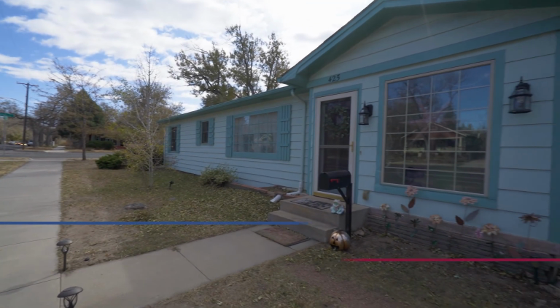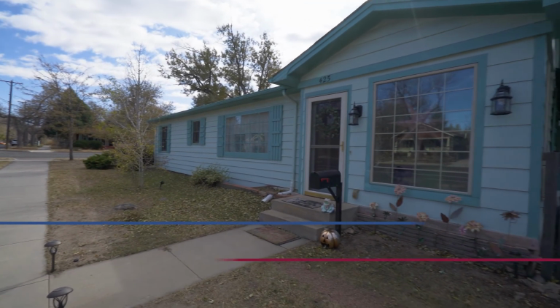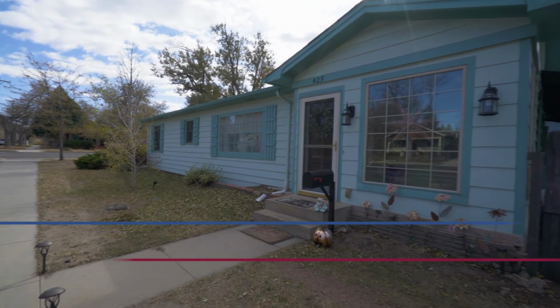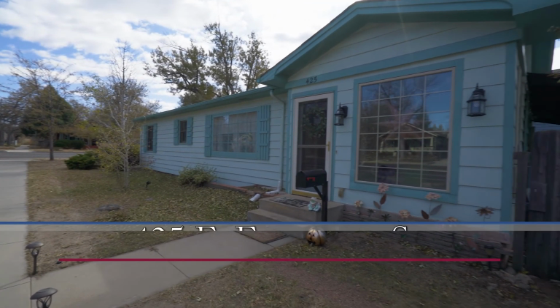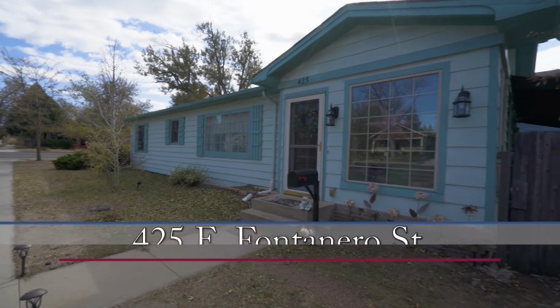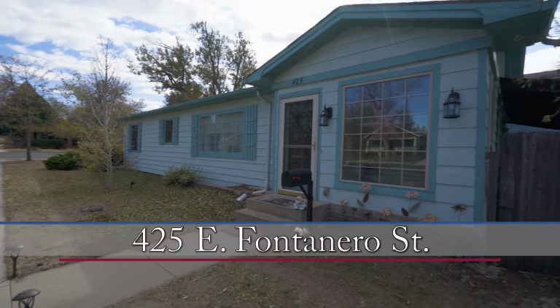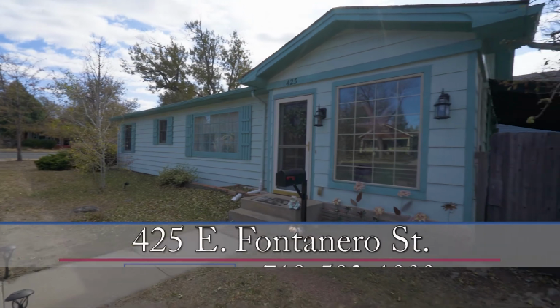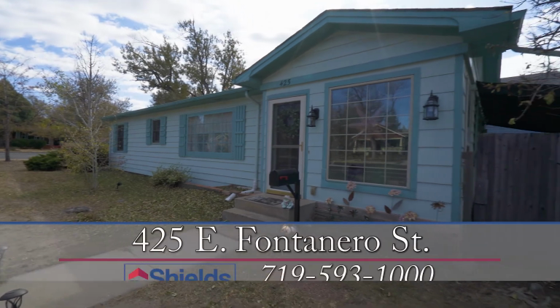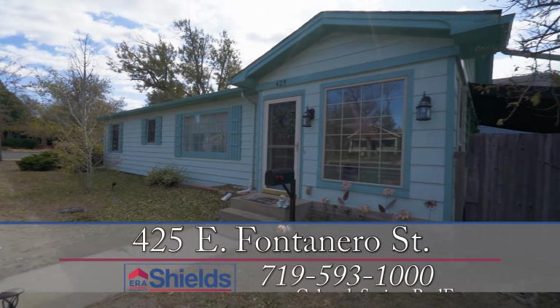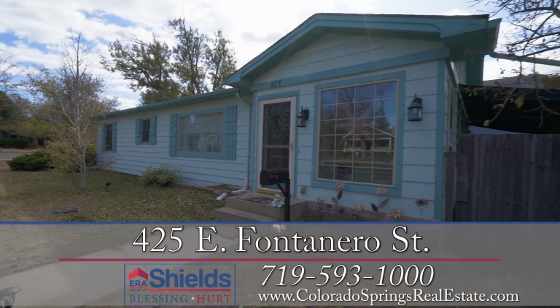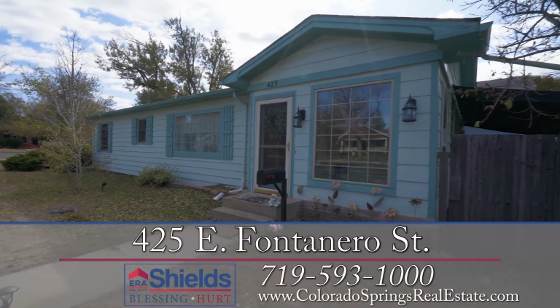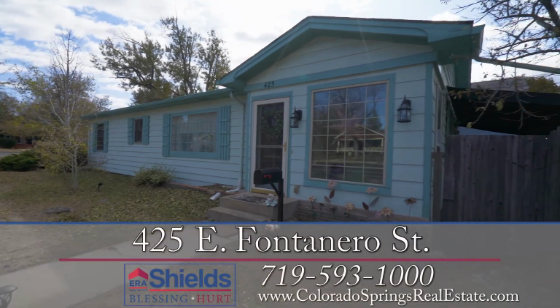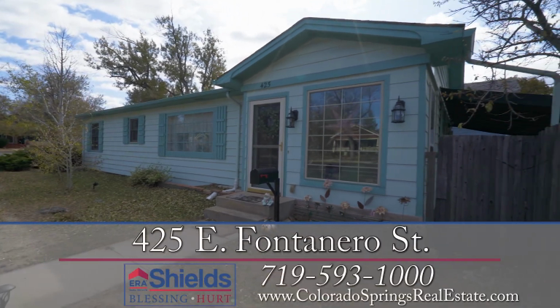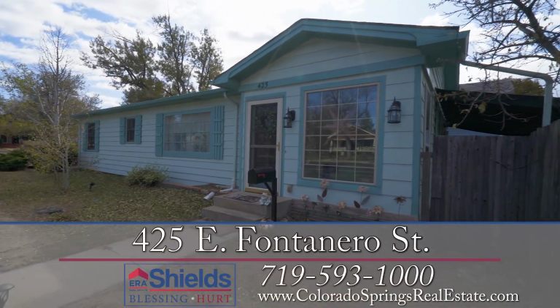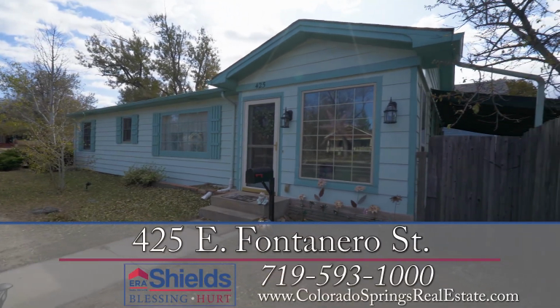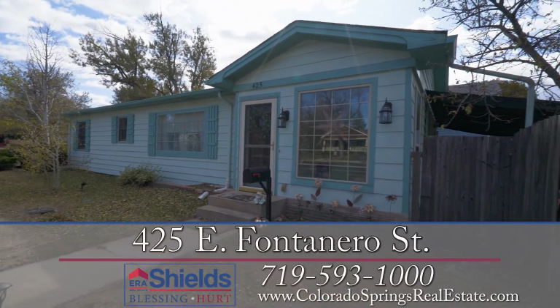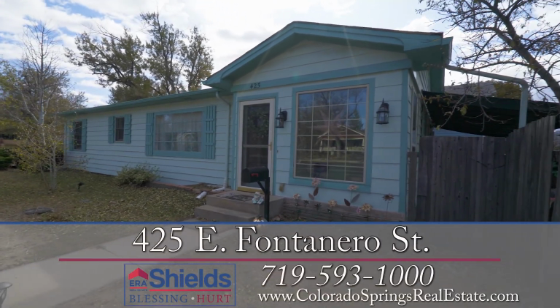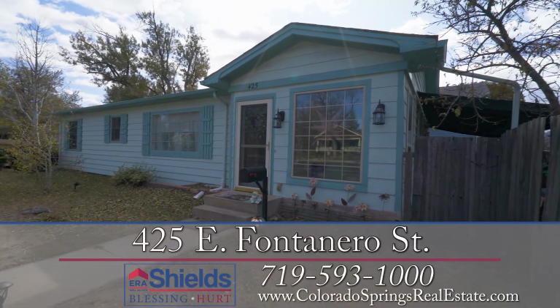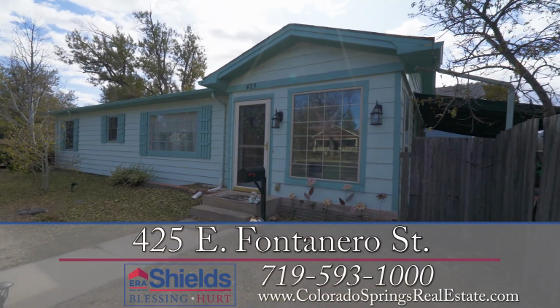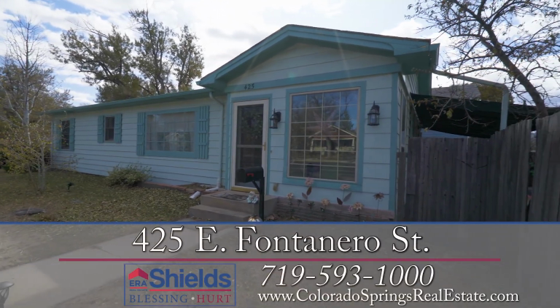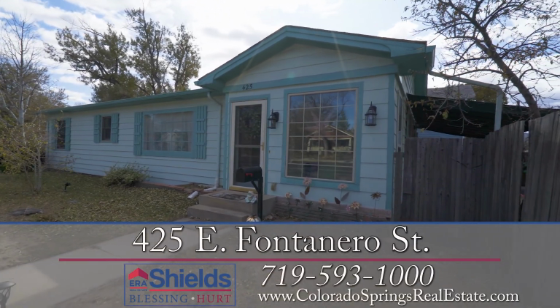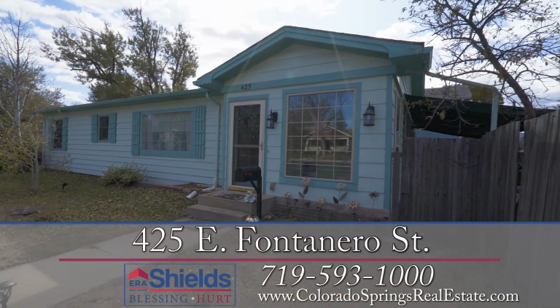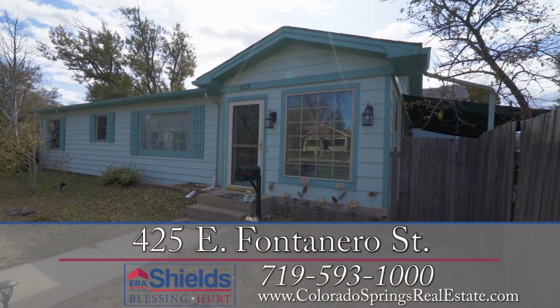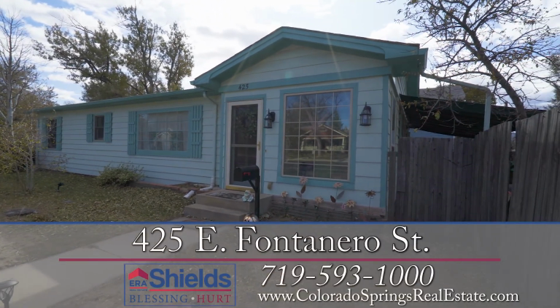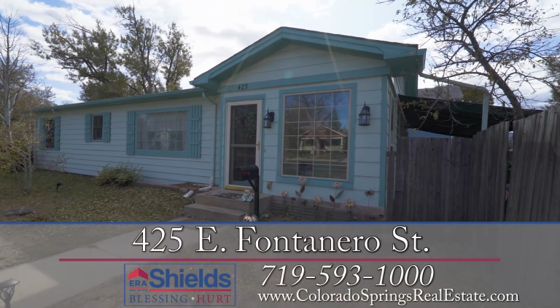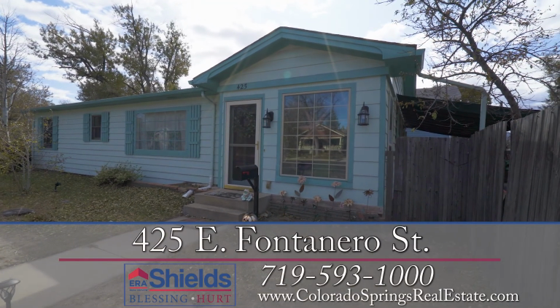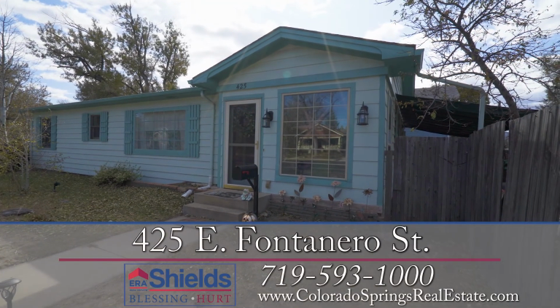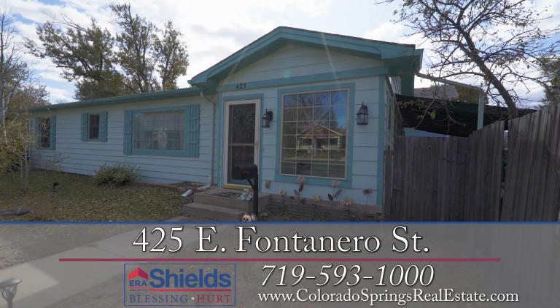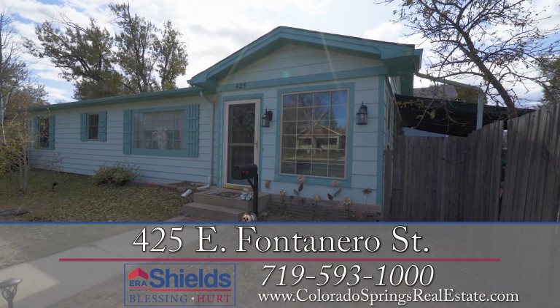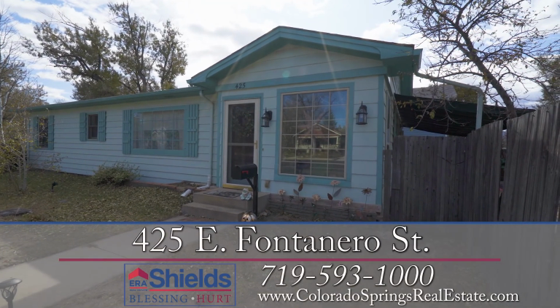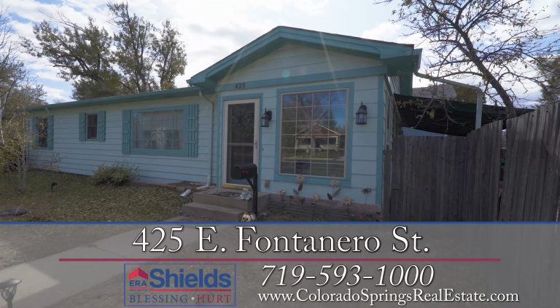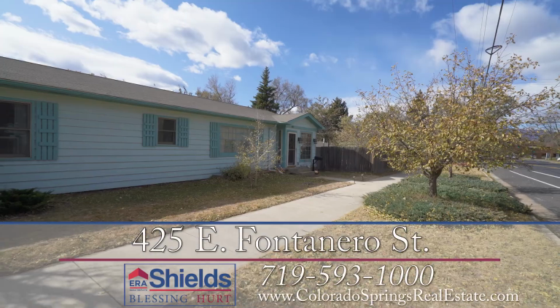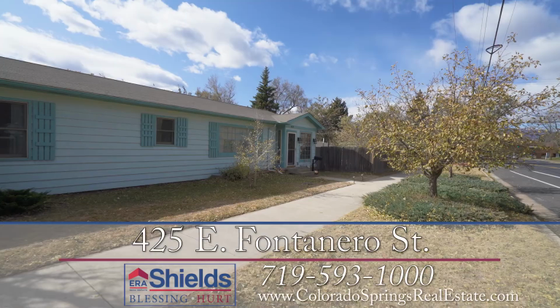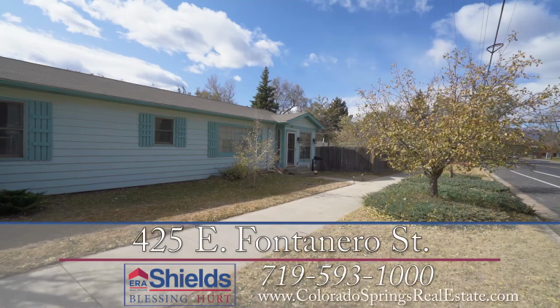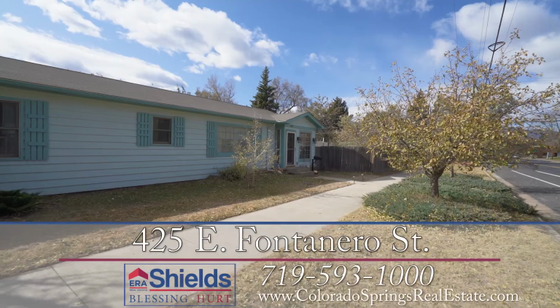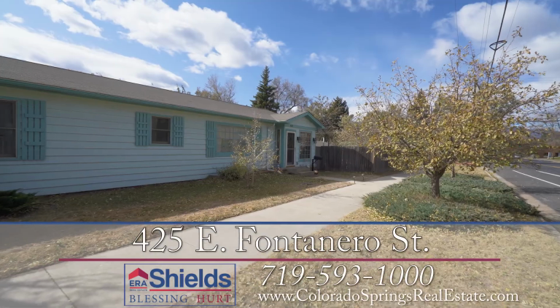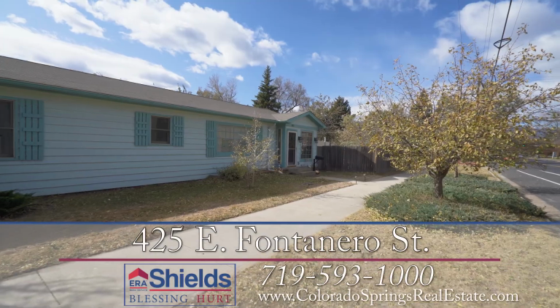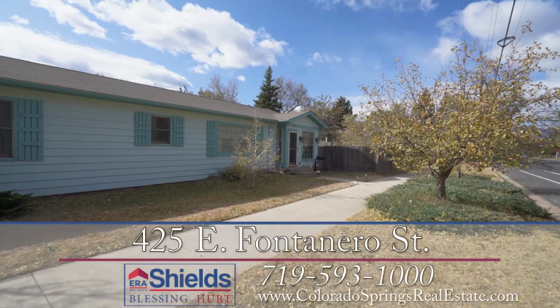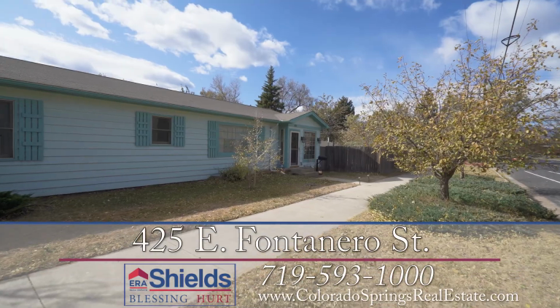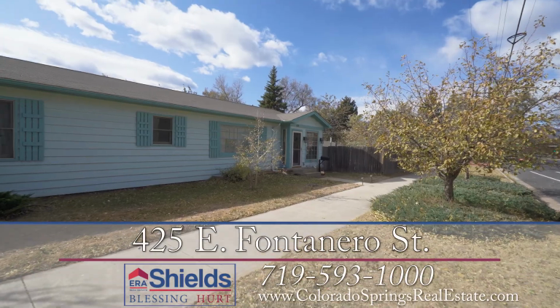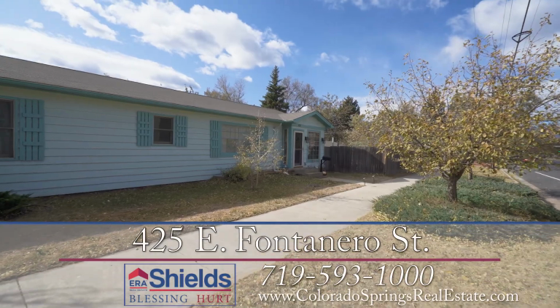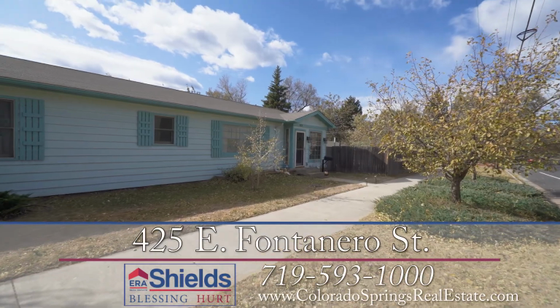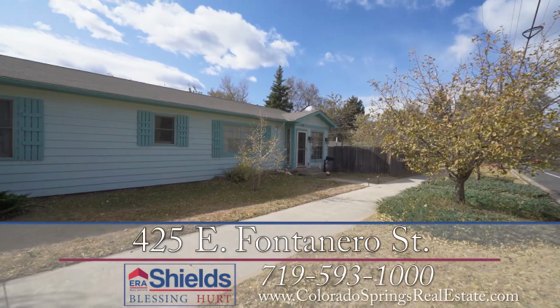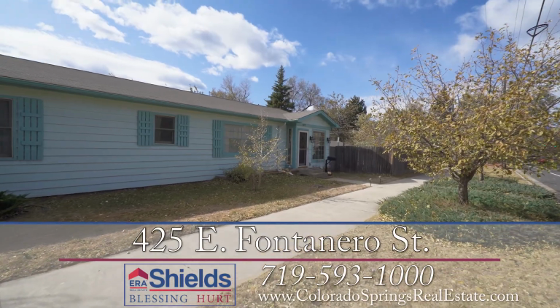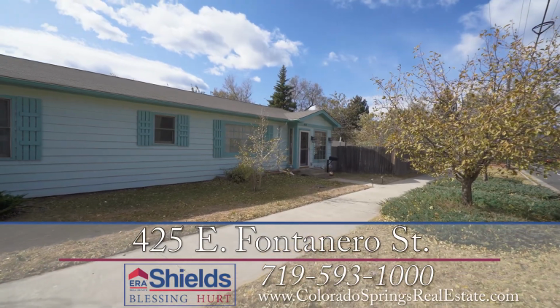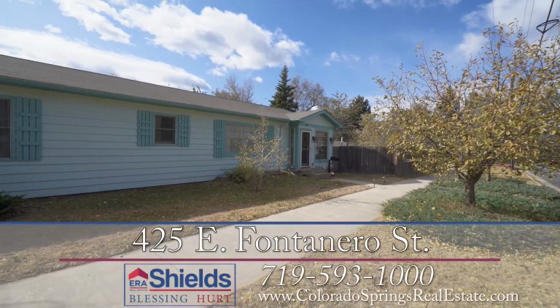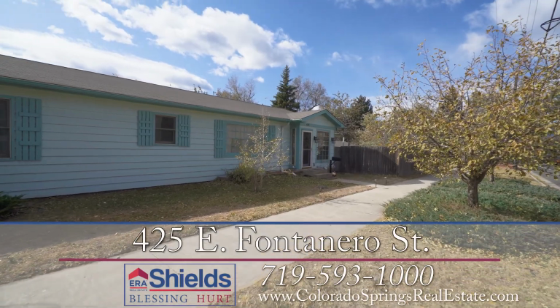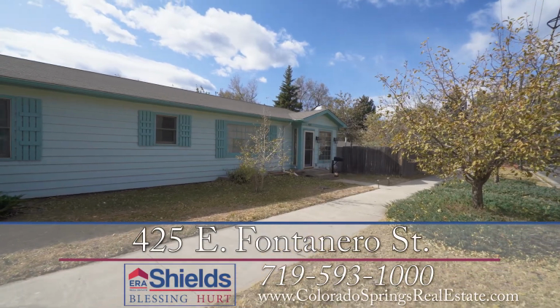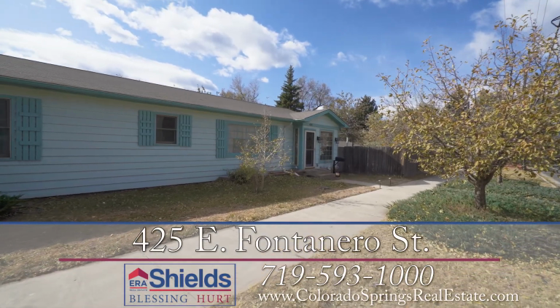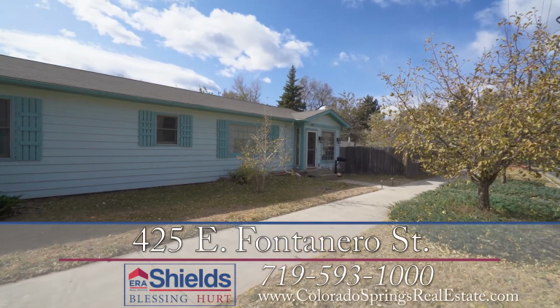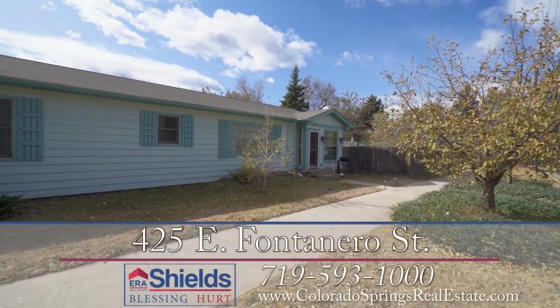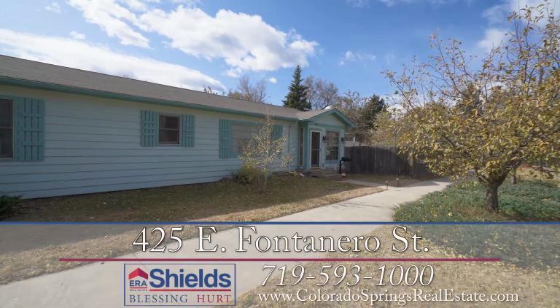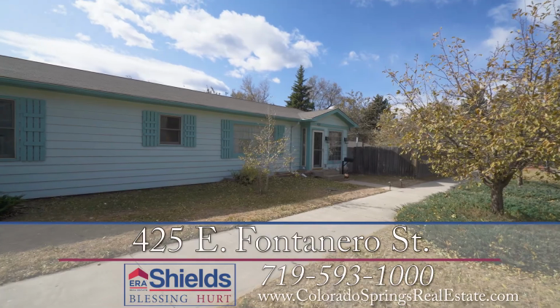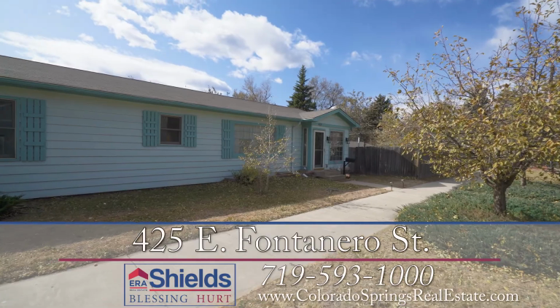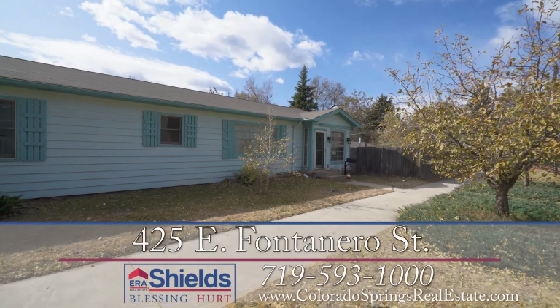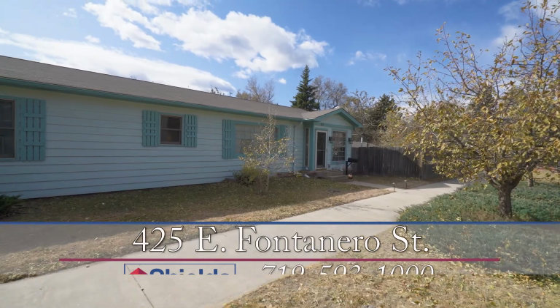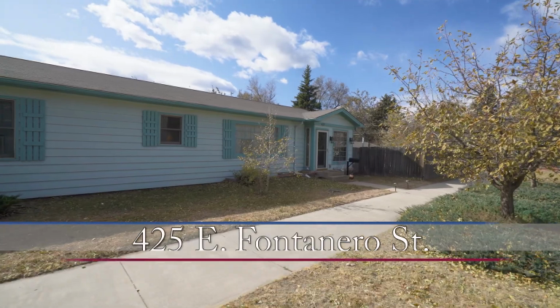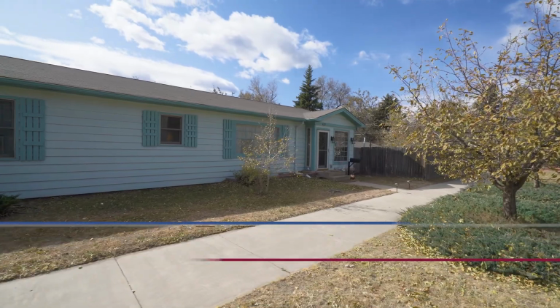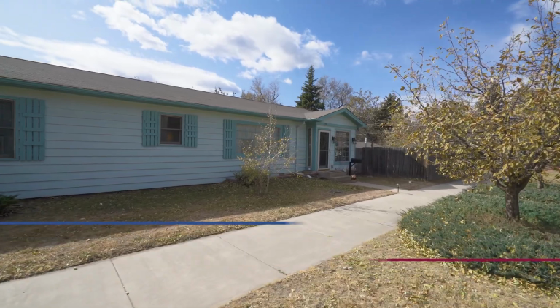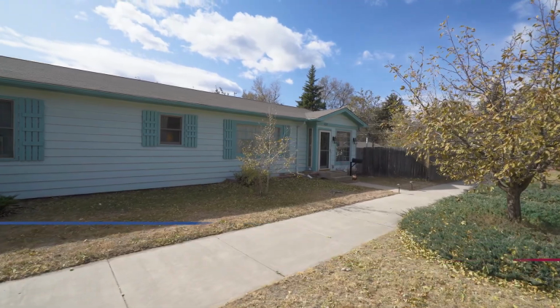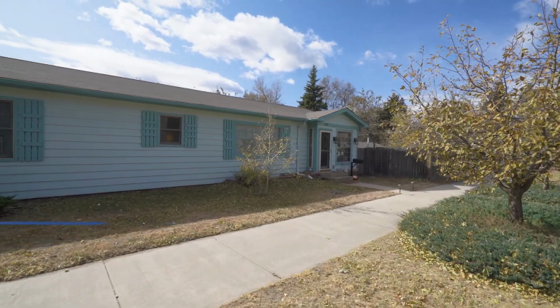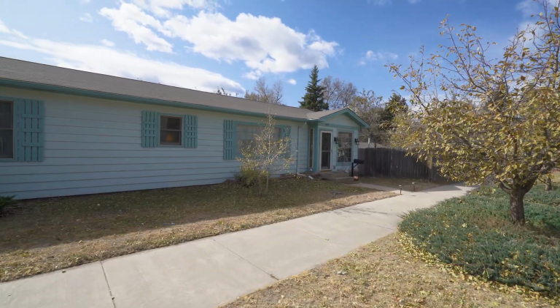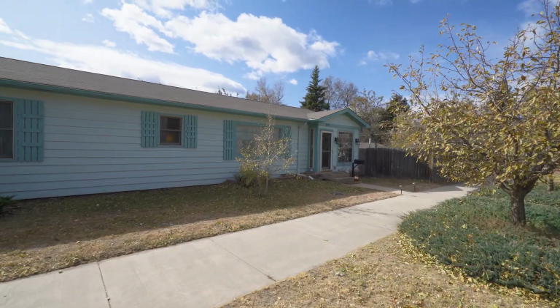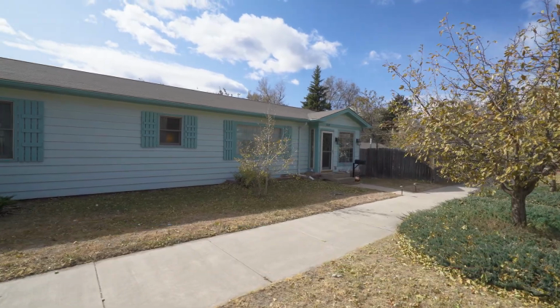This charming ranch-style home is located in the Old North End neighborhood, just a few blocks from the Patty Jewett Golf Course.